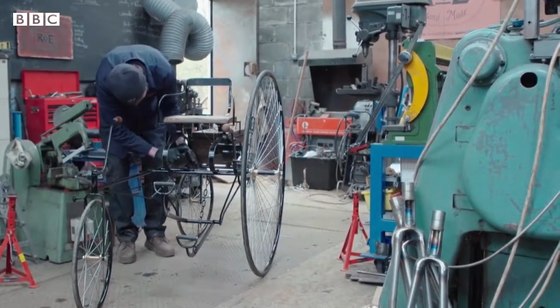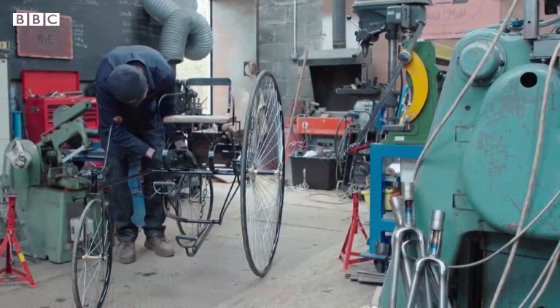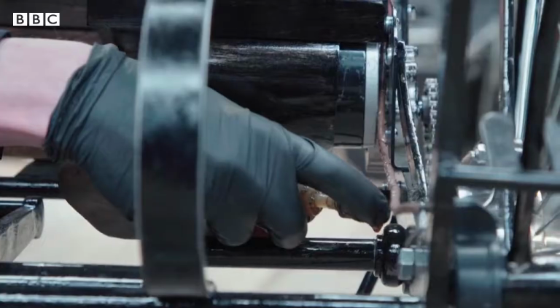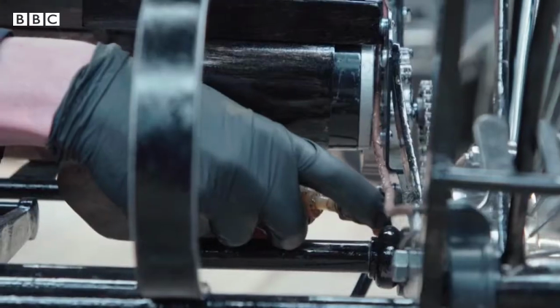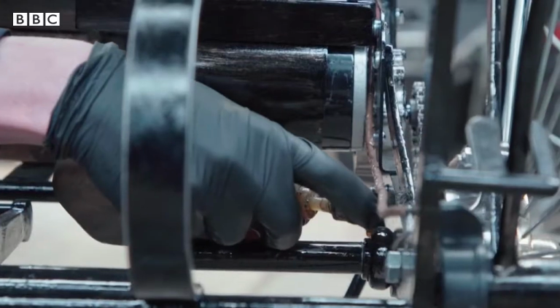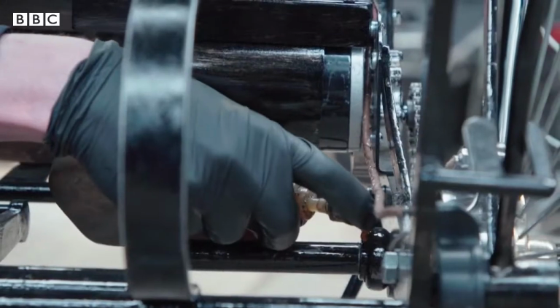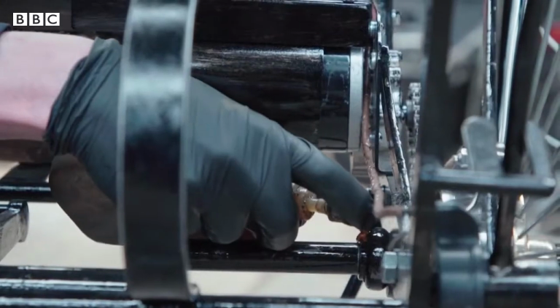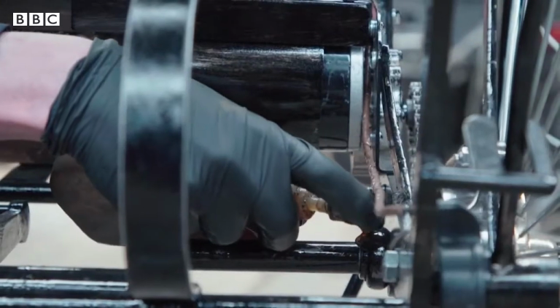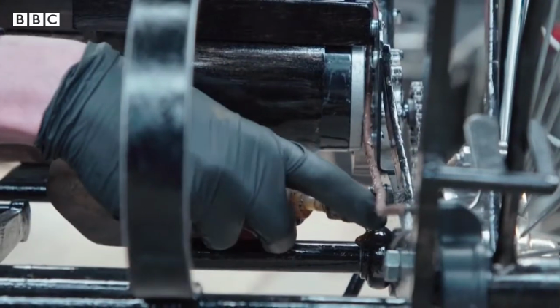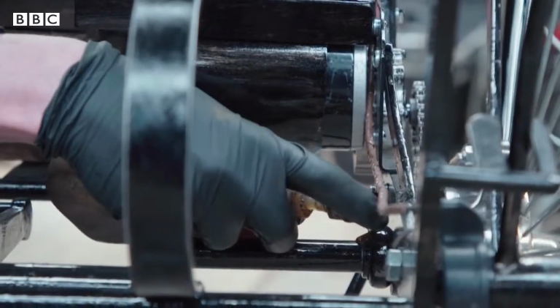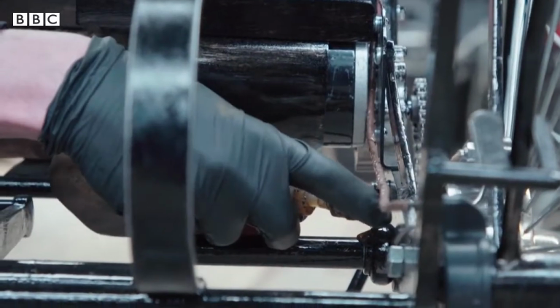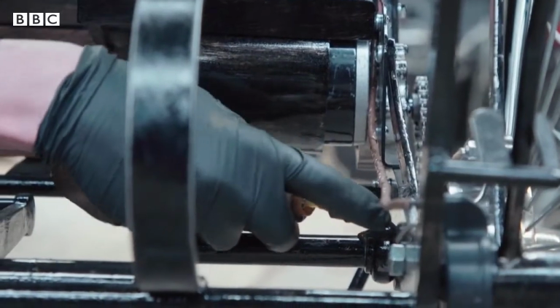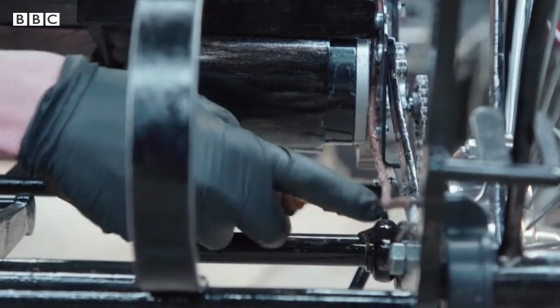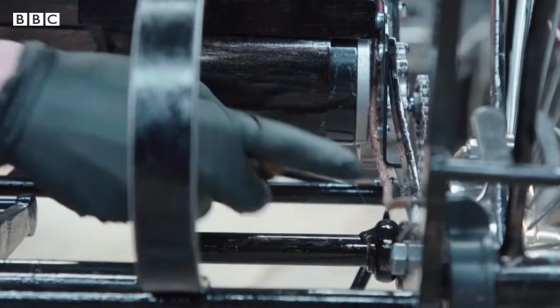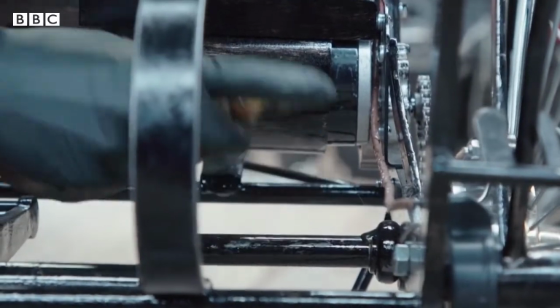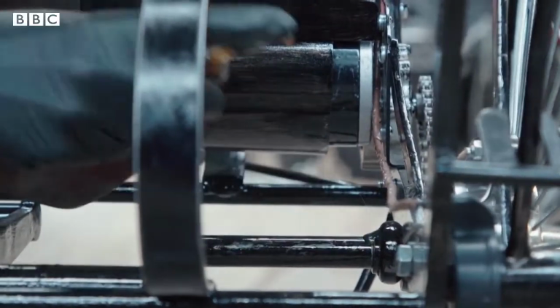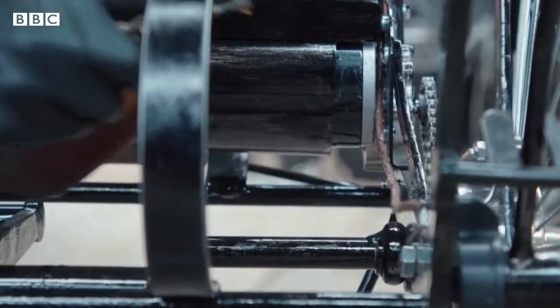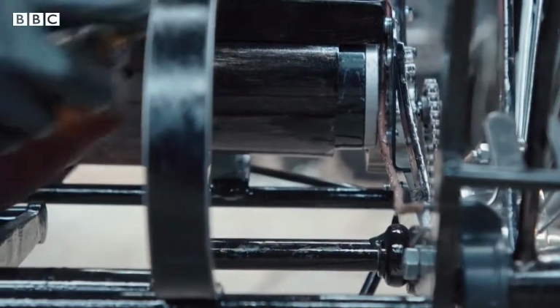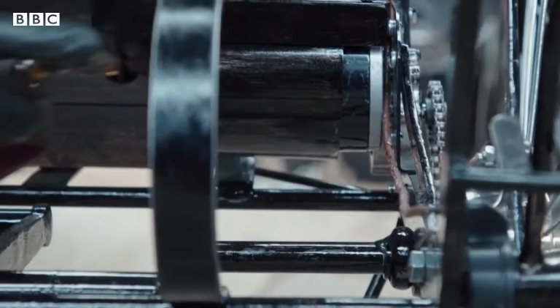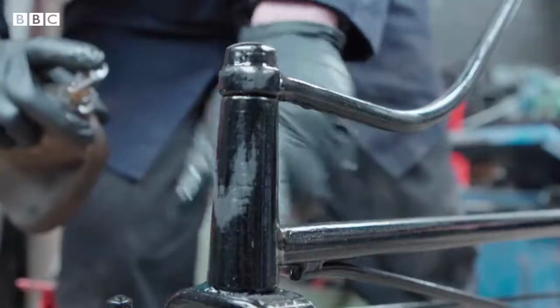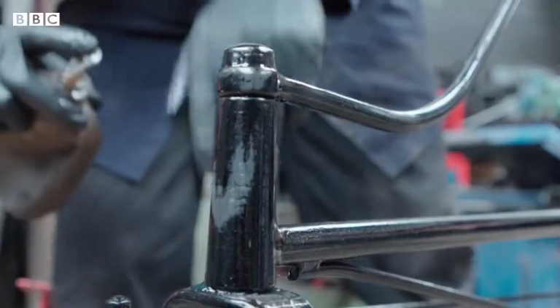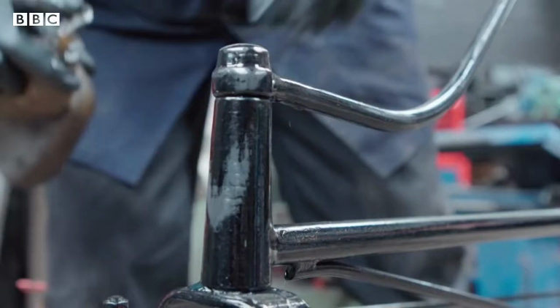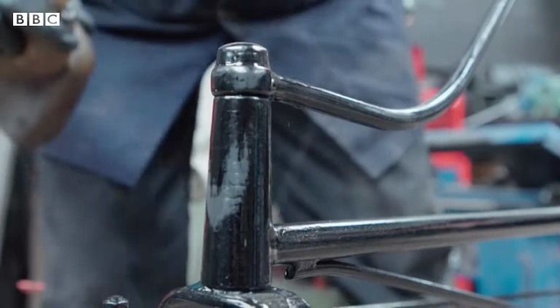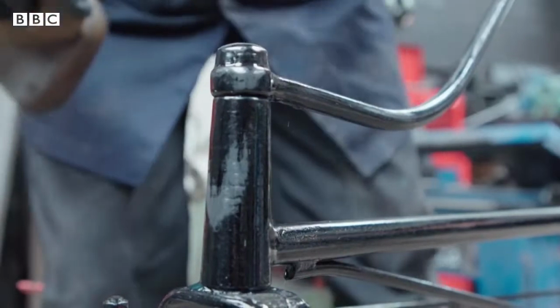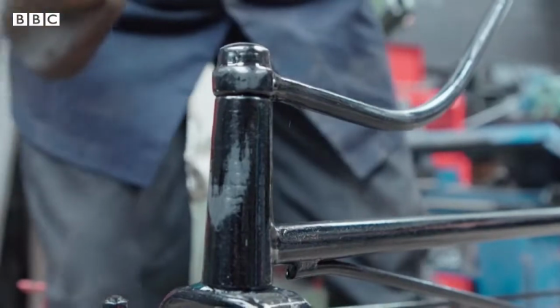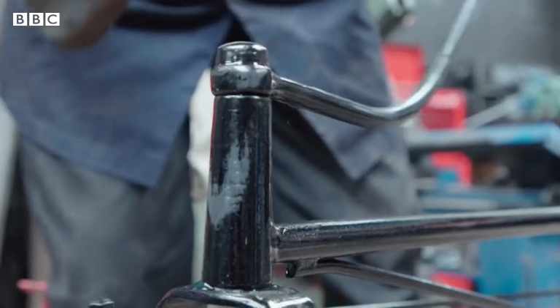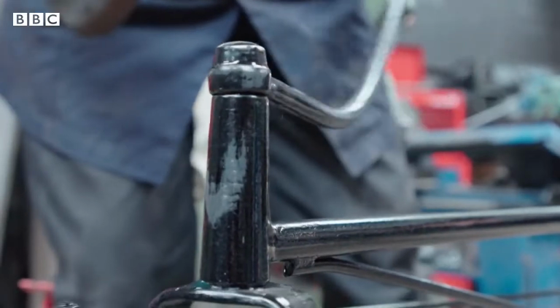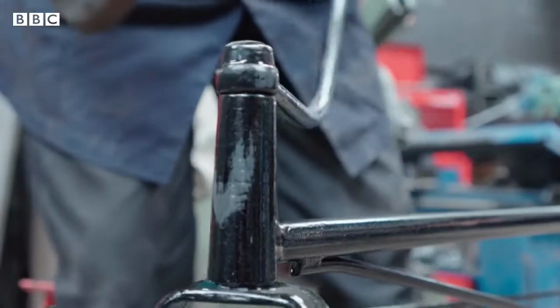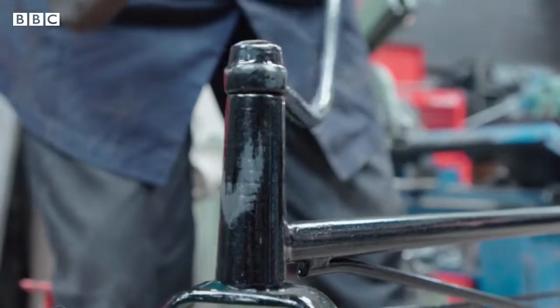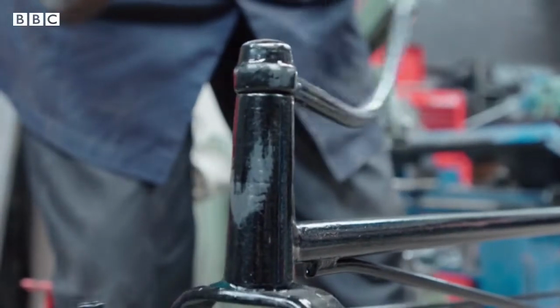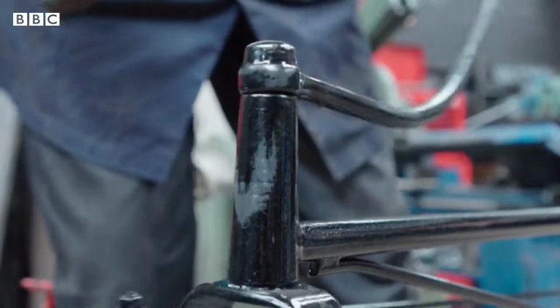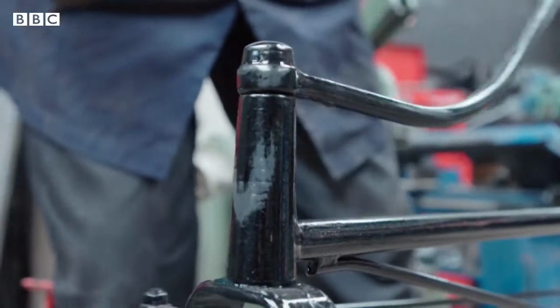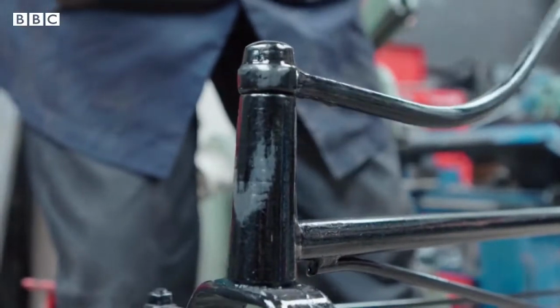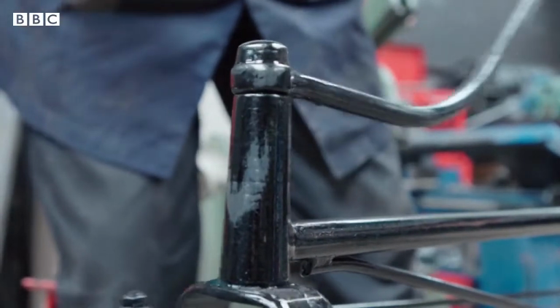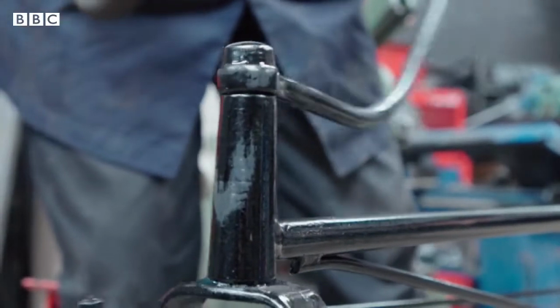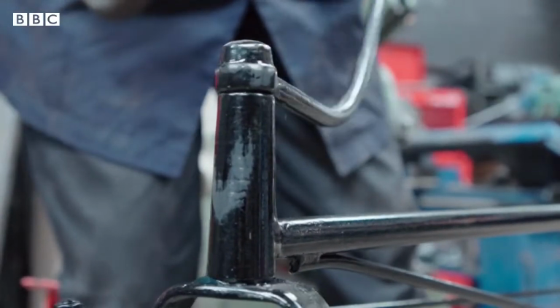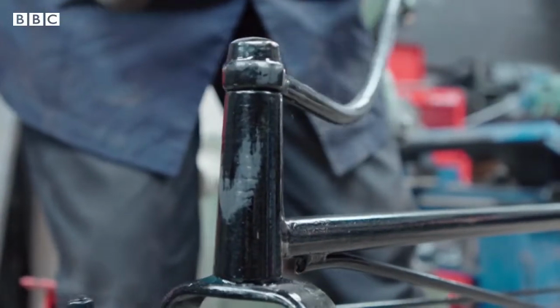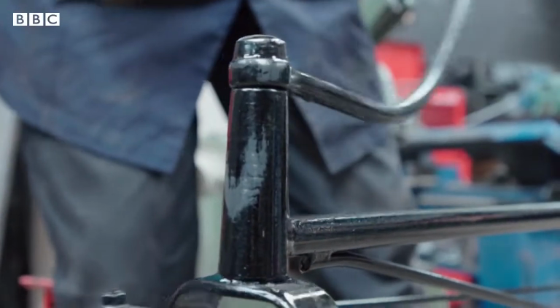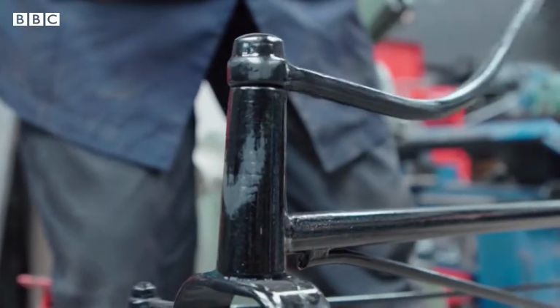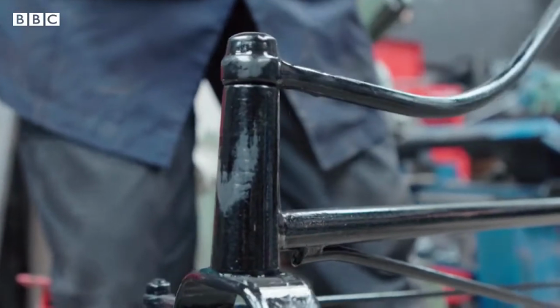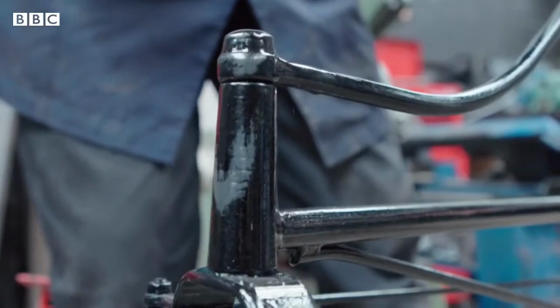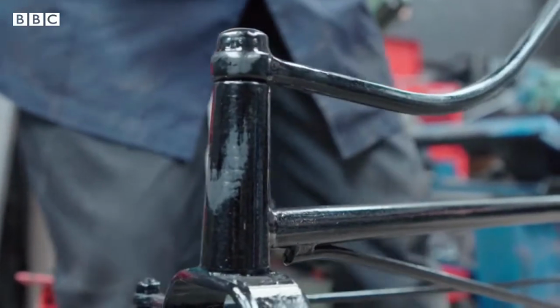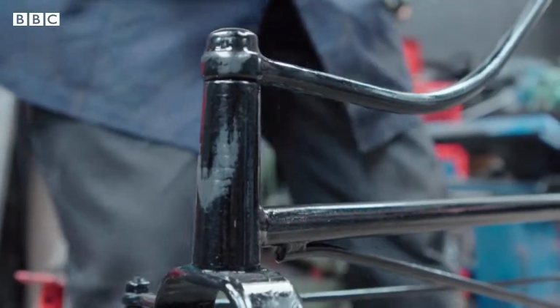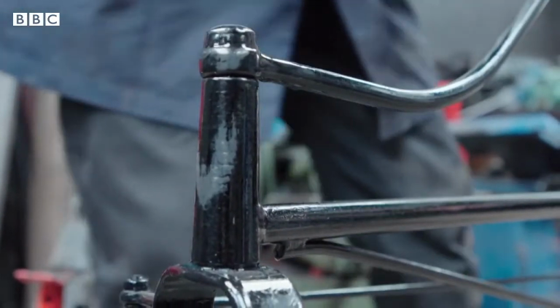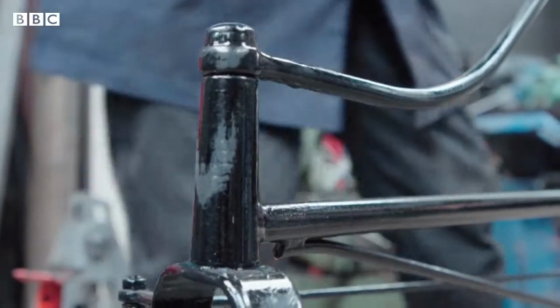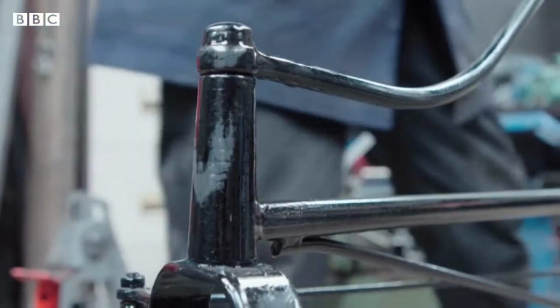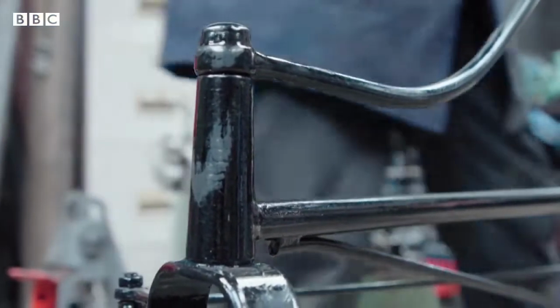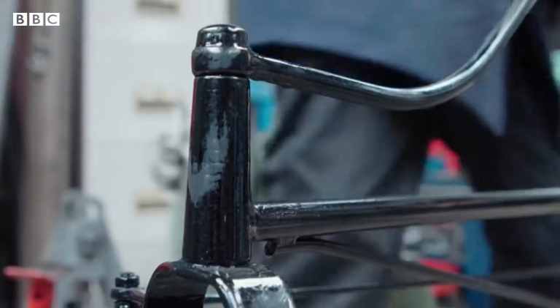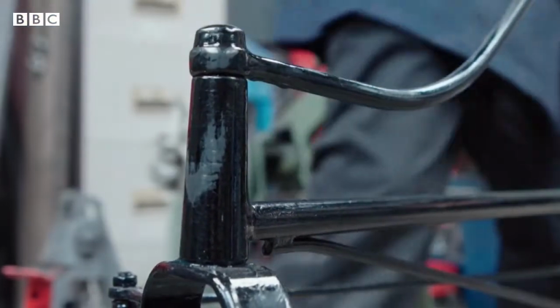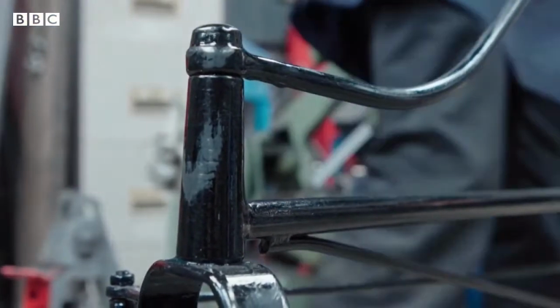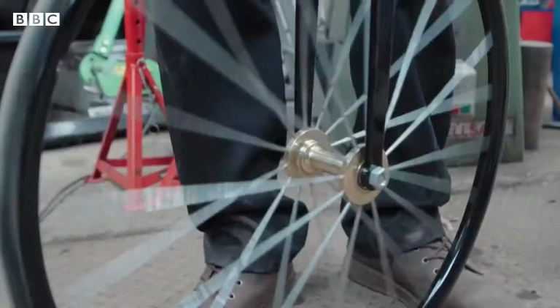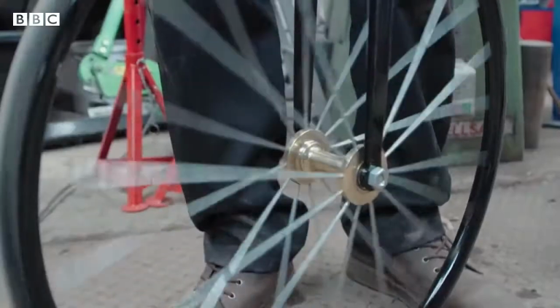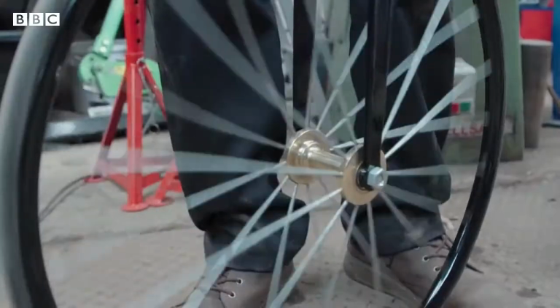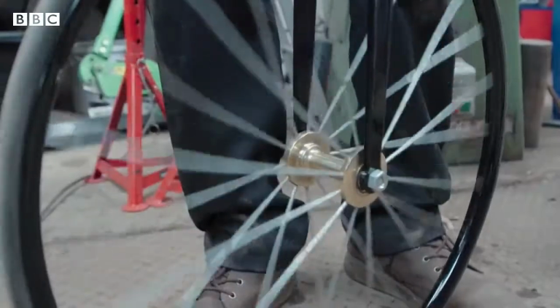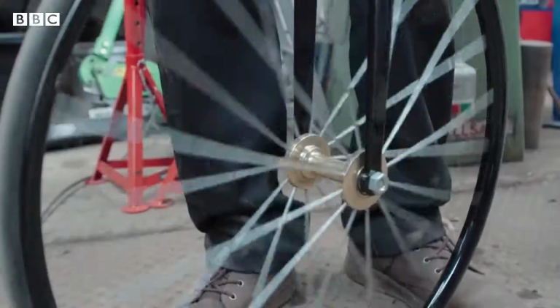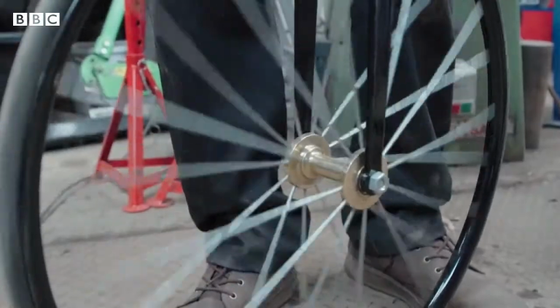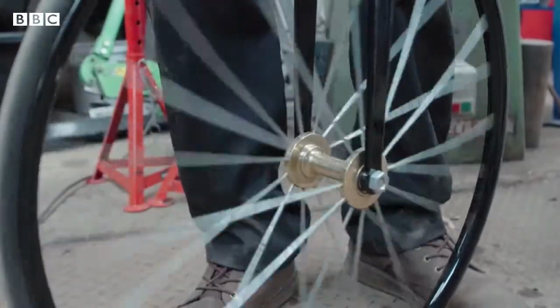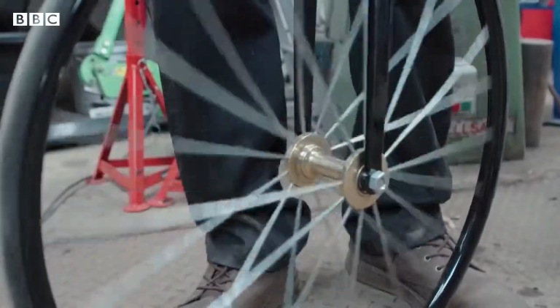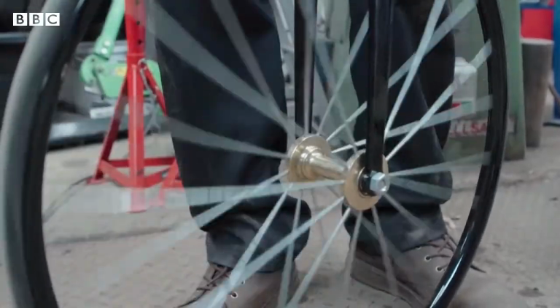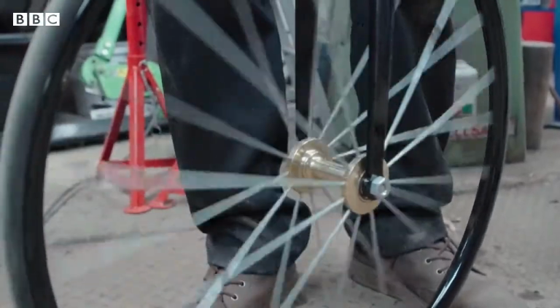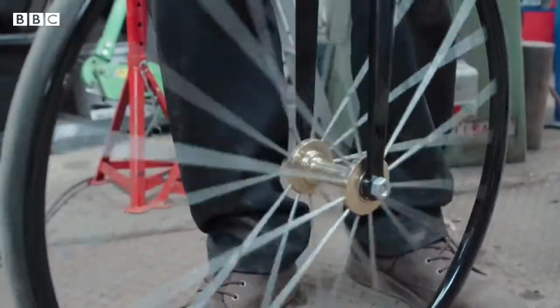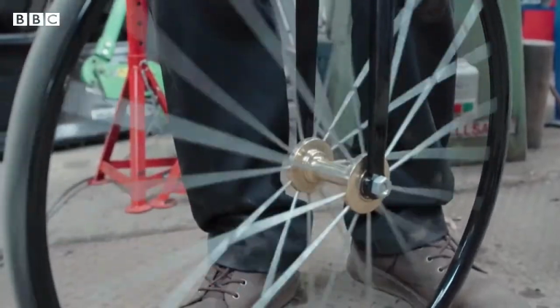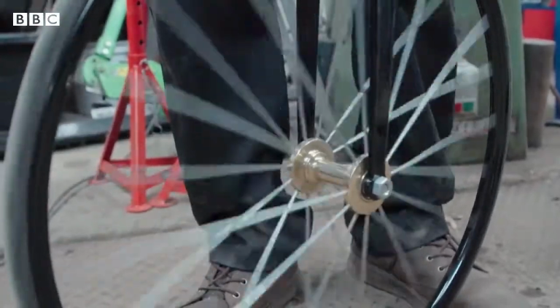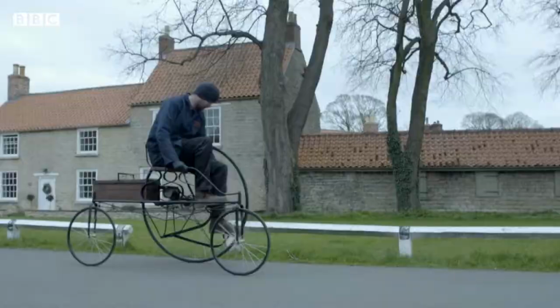It's very similar to a modern e-bike: you've got the motor to assist you, and you can still pedal at the same time.